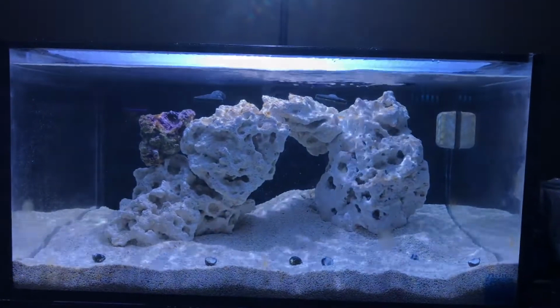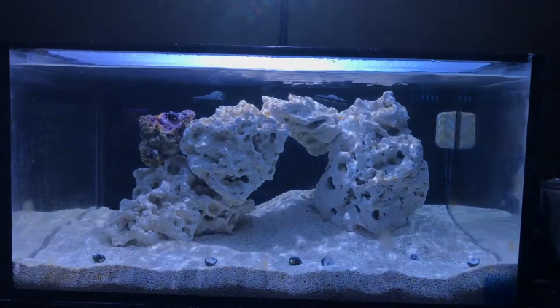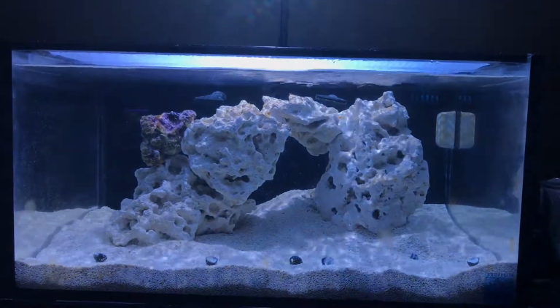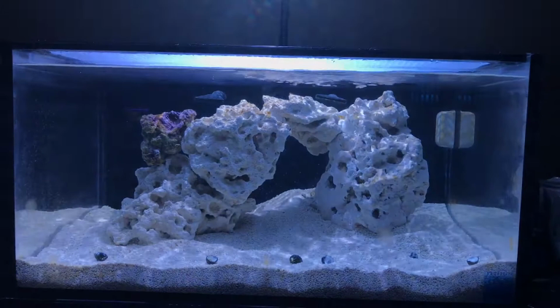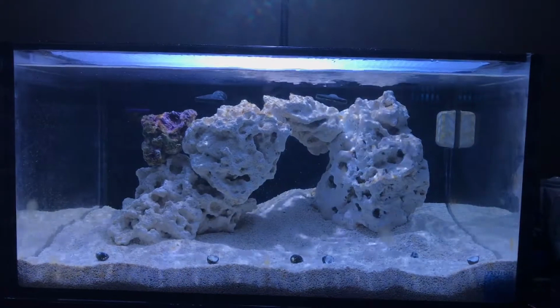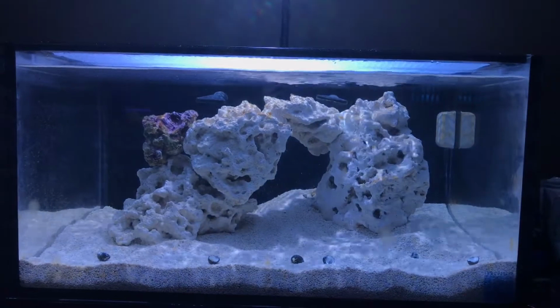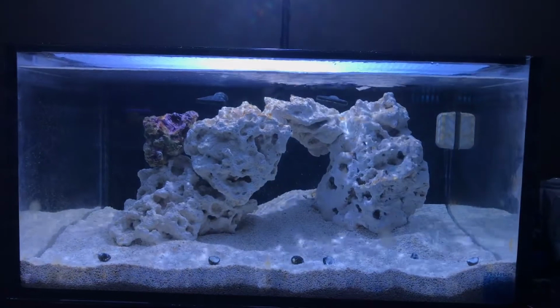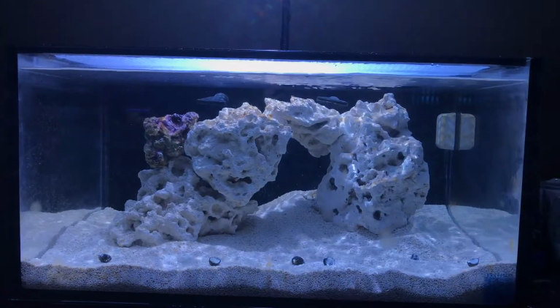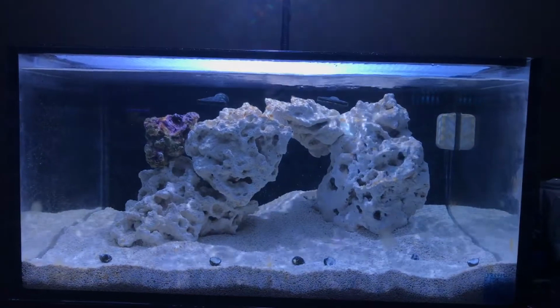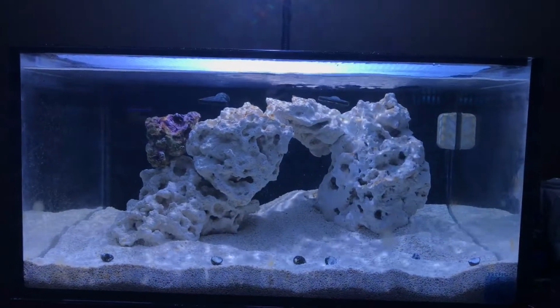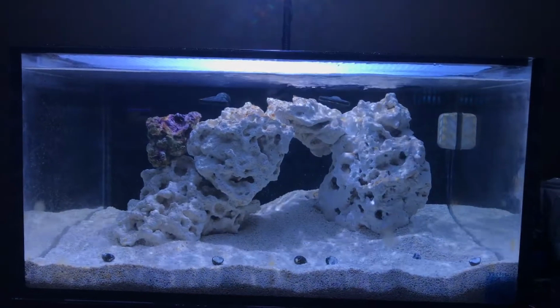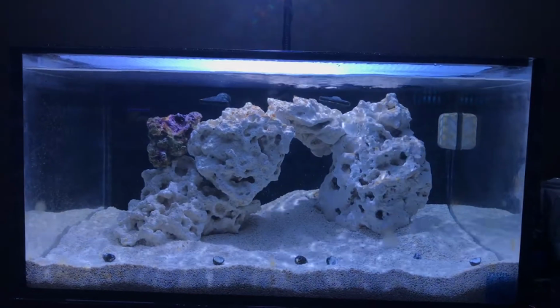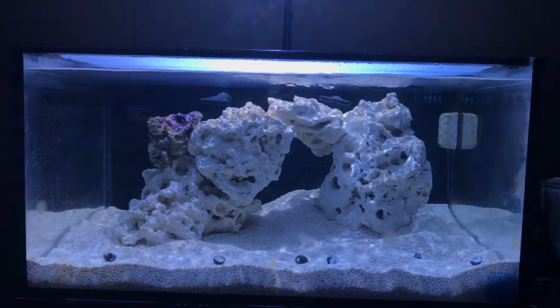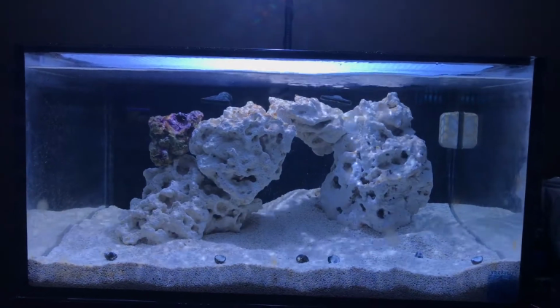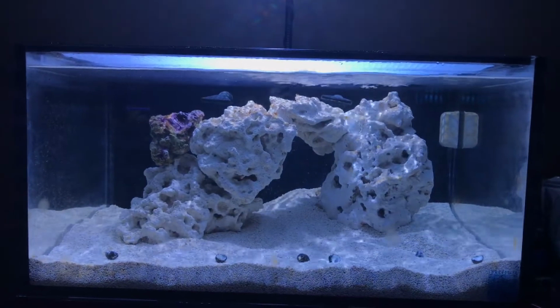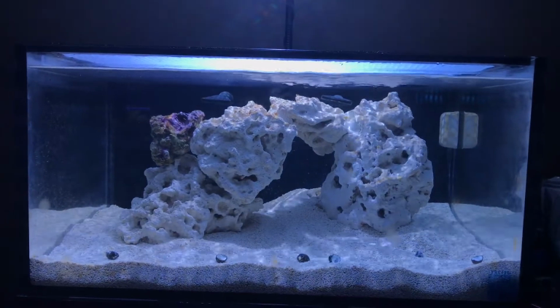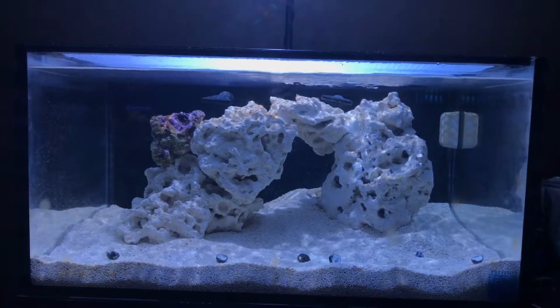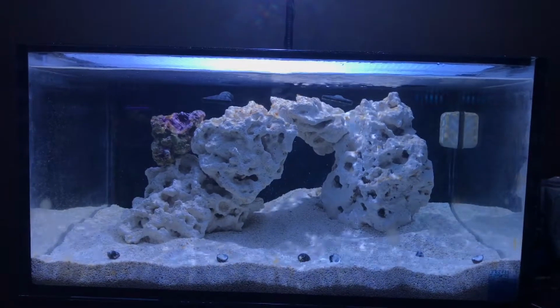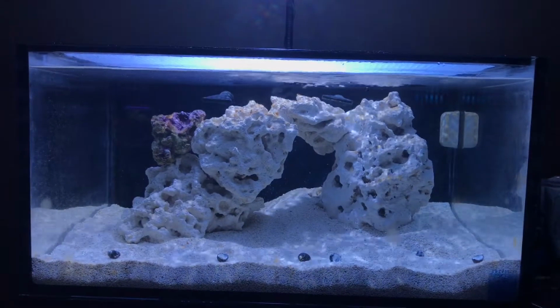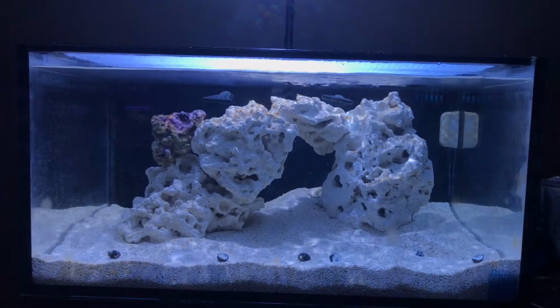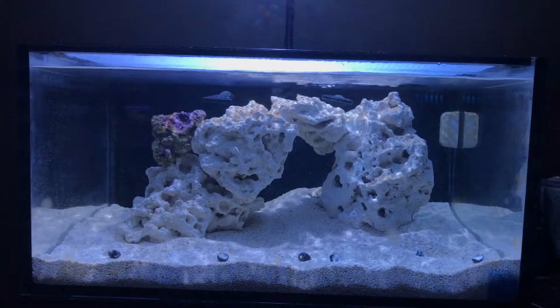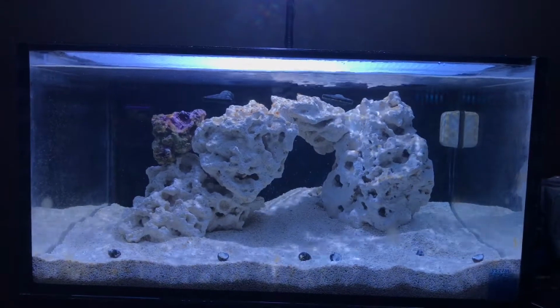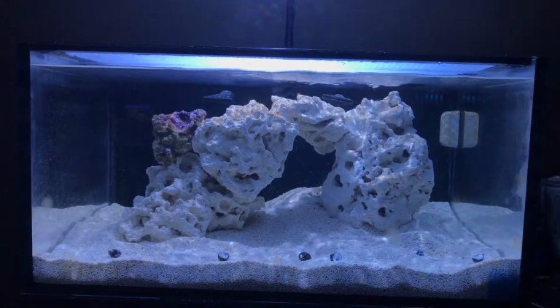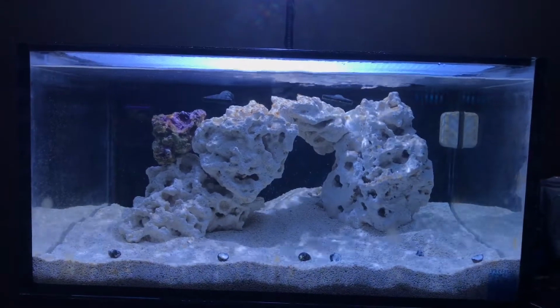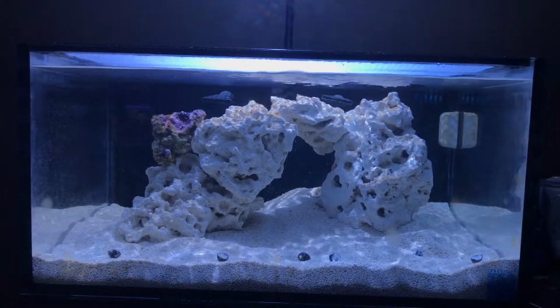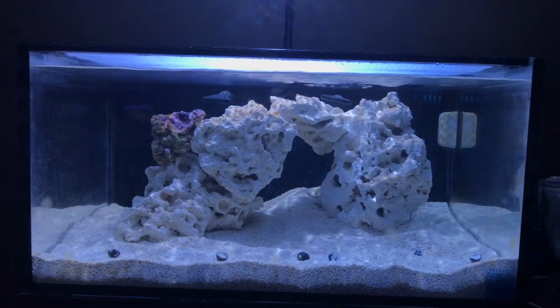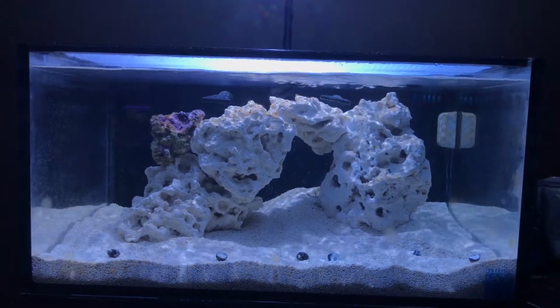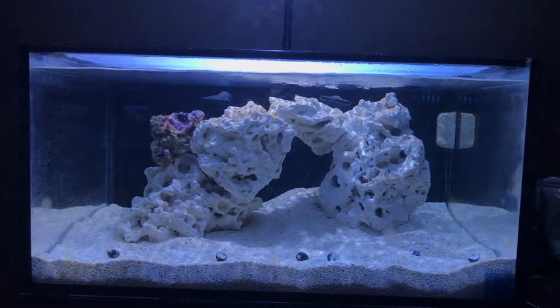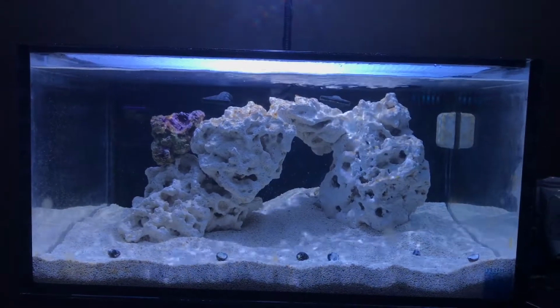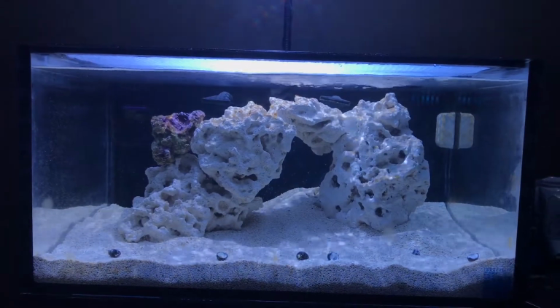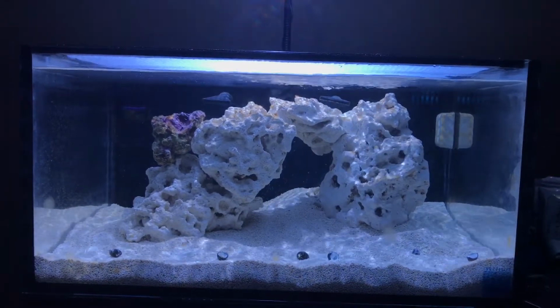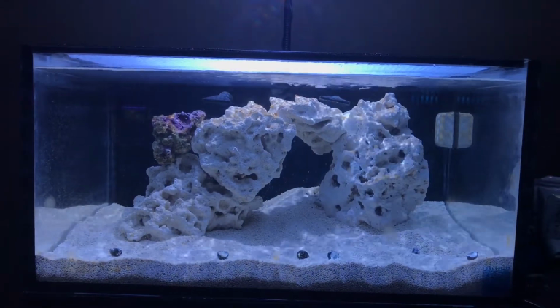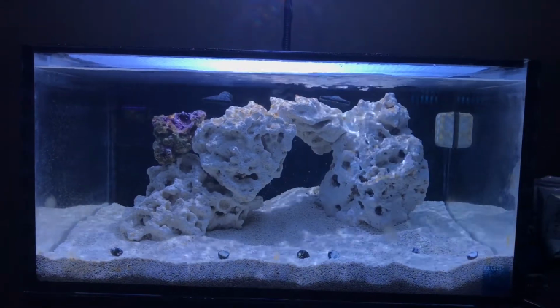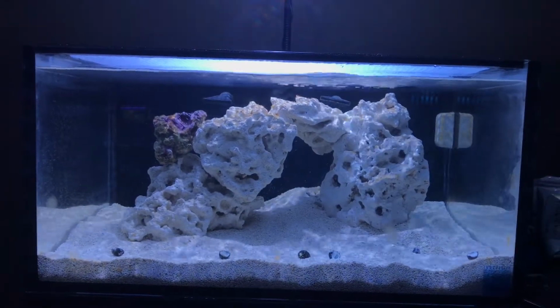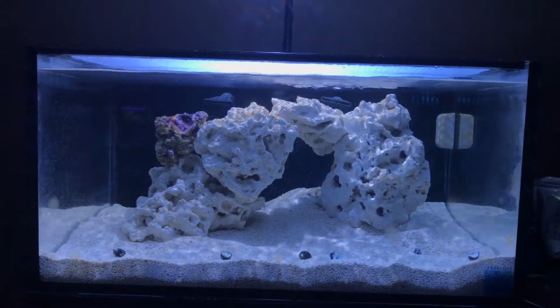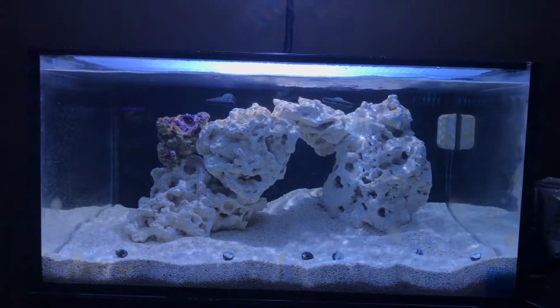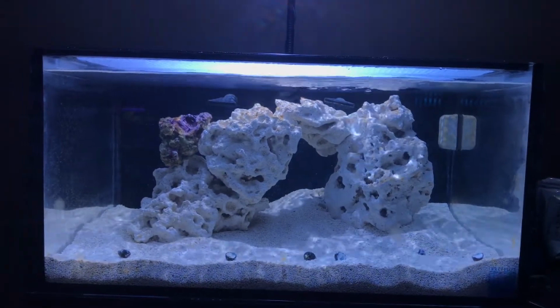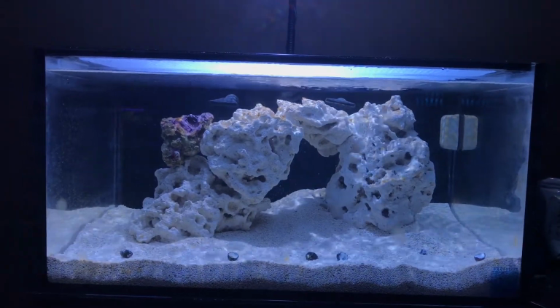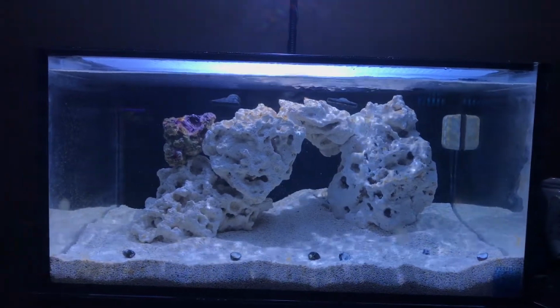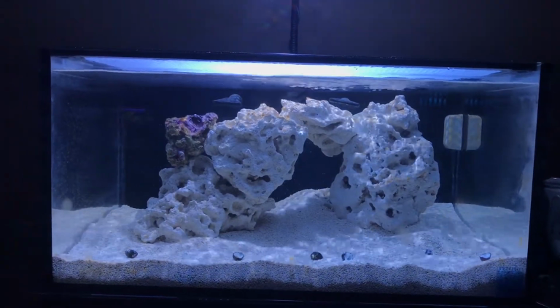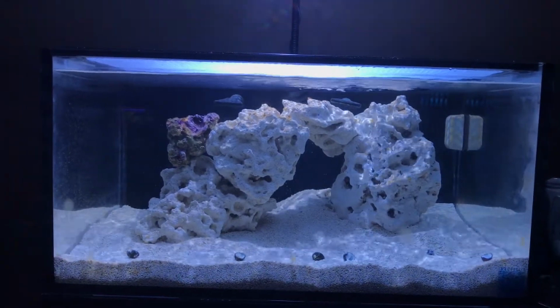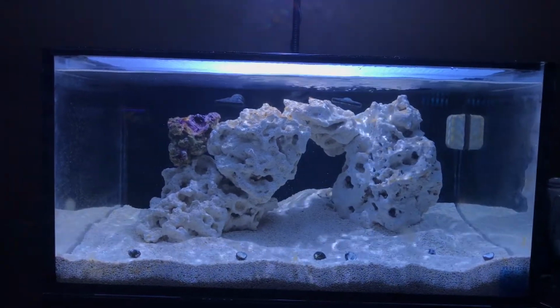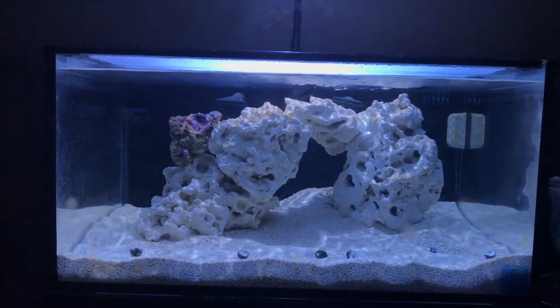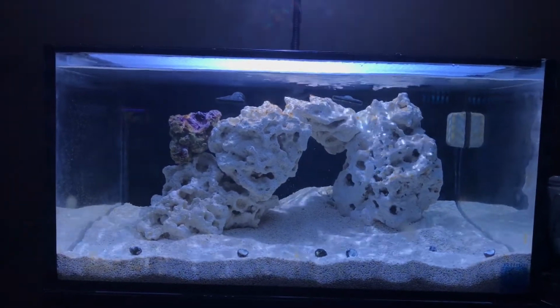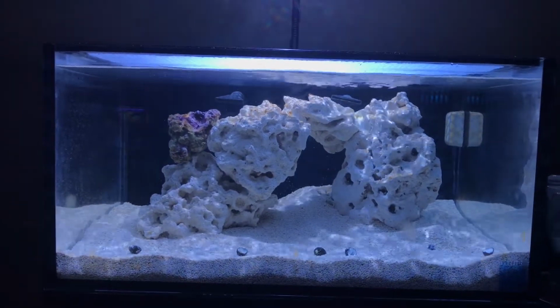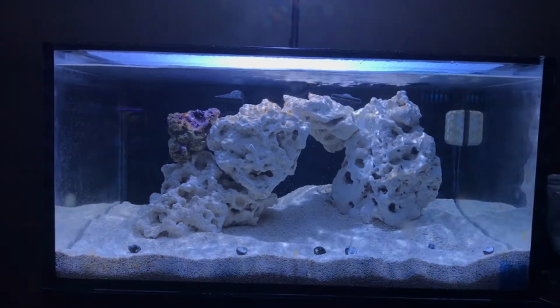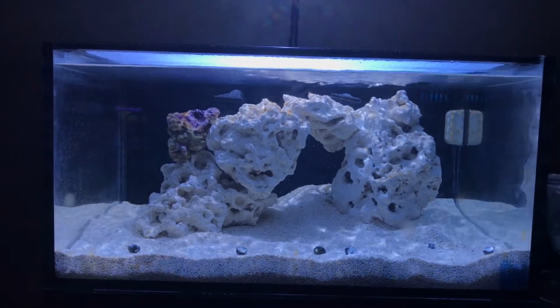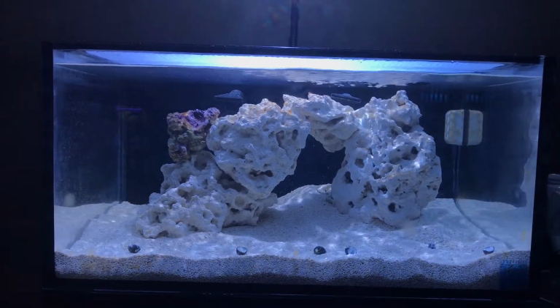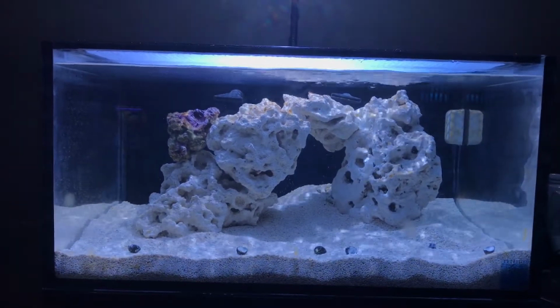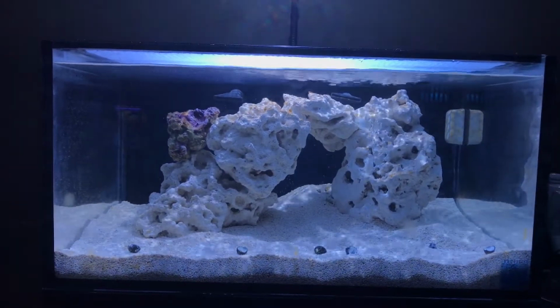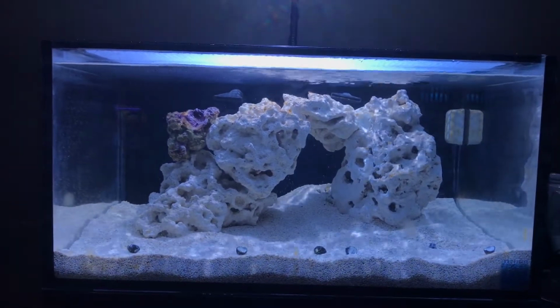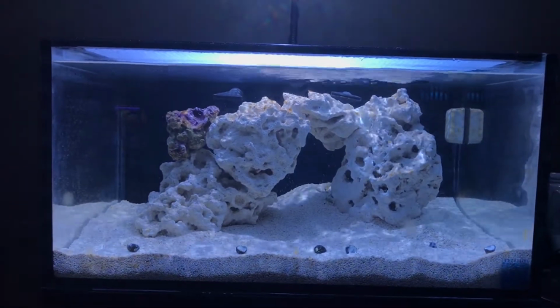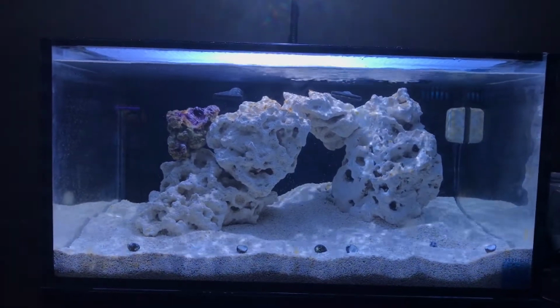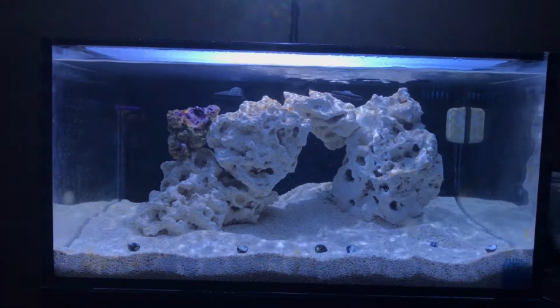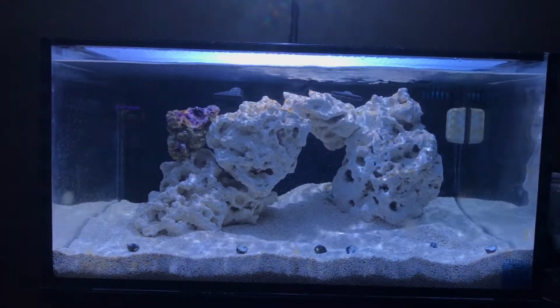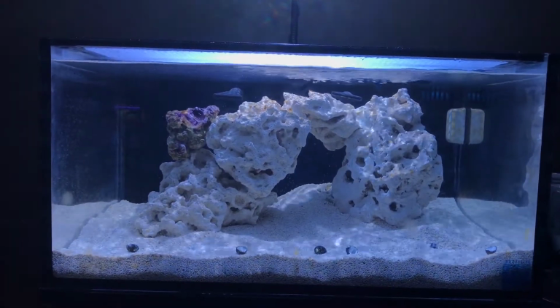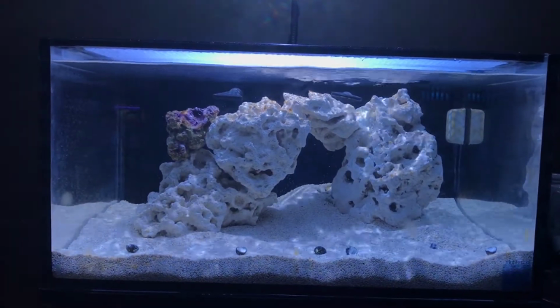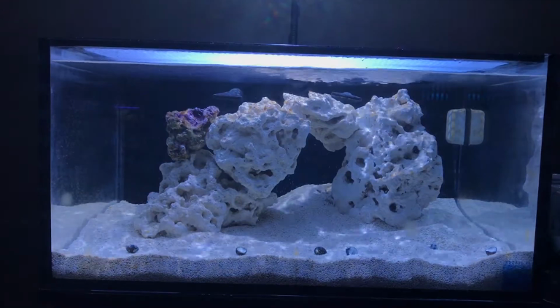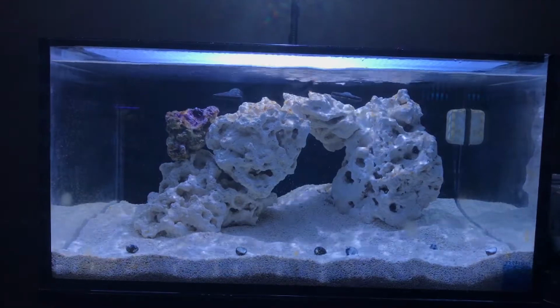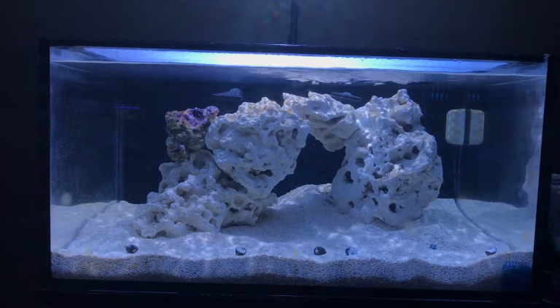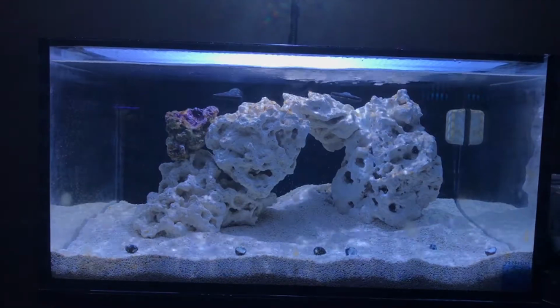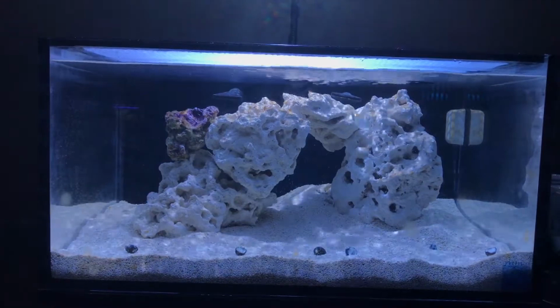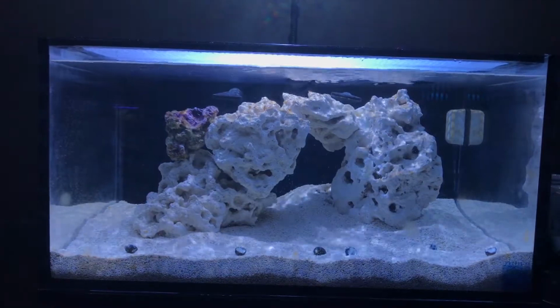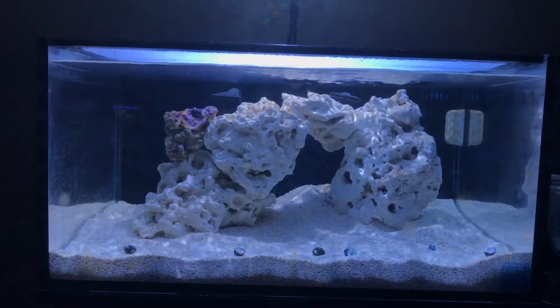Anyways guys, that's this tank update. There's pretty much nothing more going on in this tank. I want to take you guys over to the 10-gallon and show you that real quick.